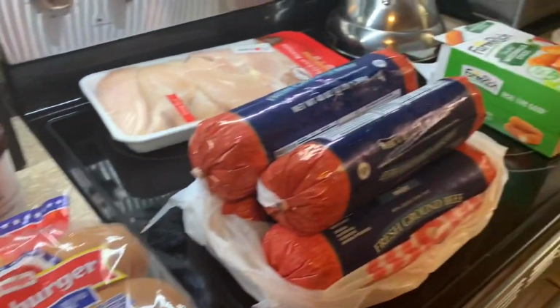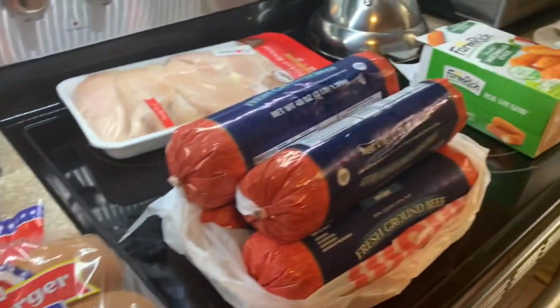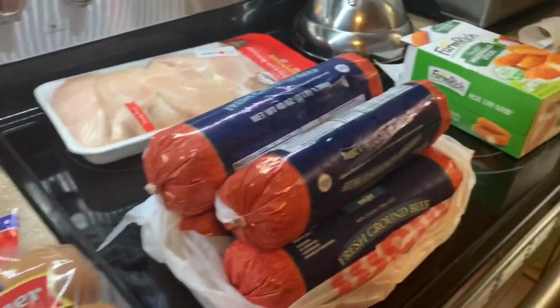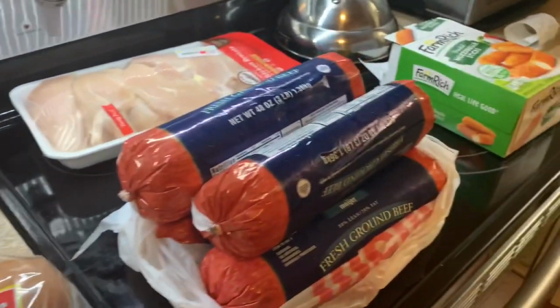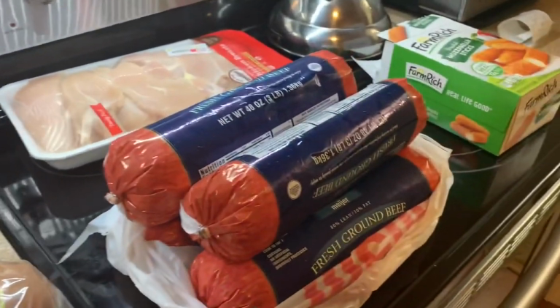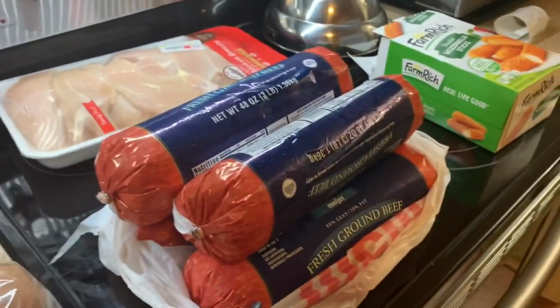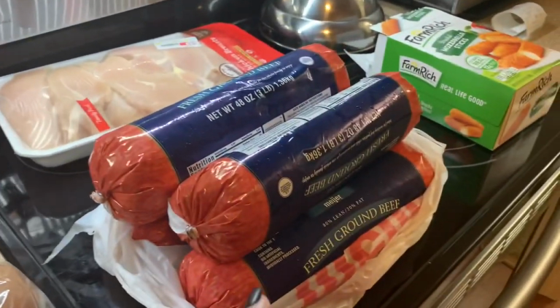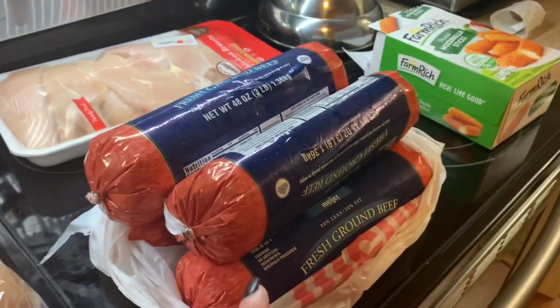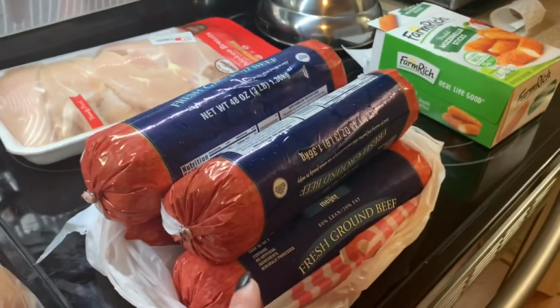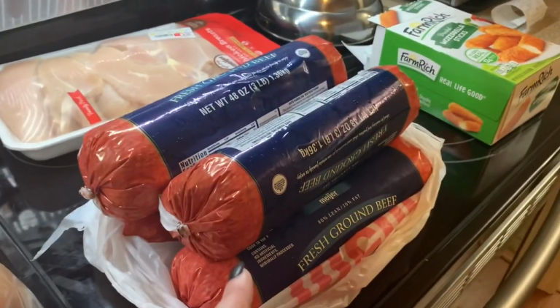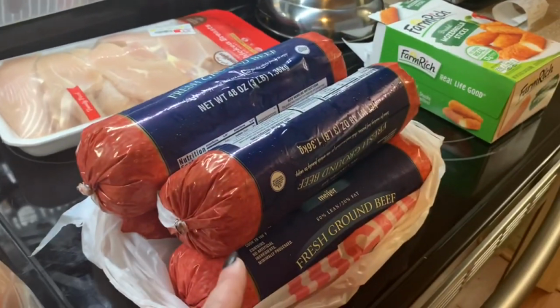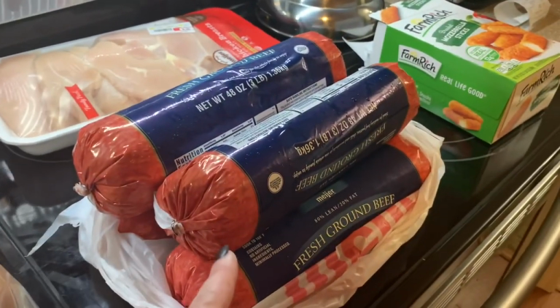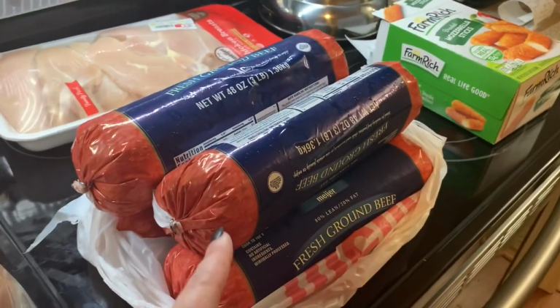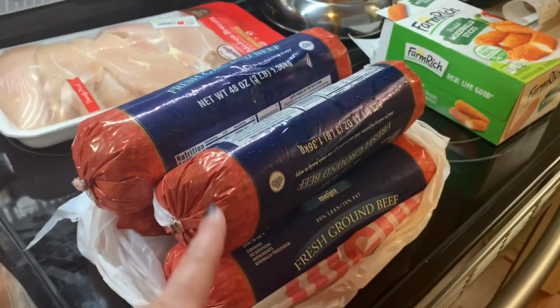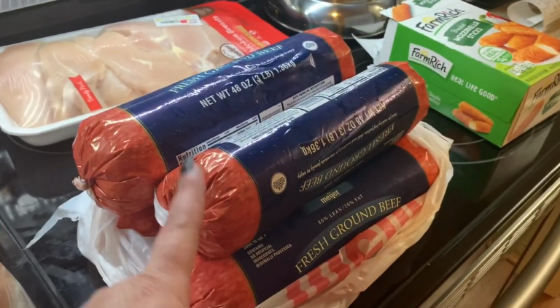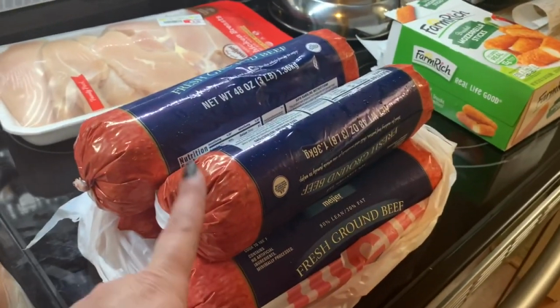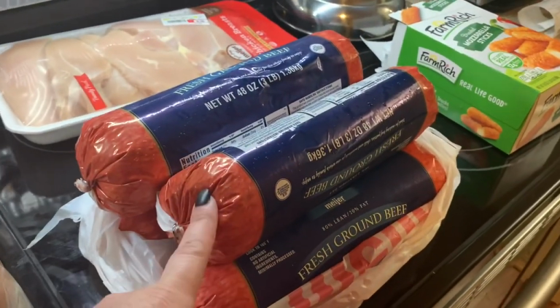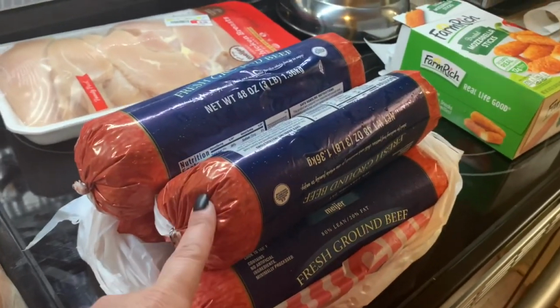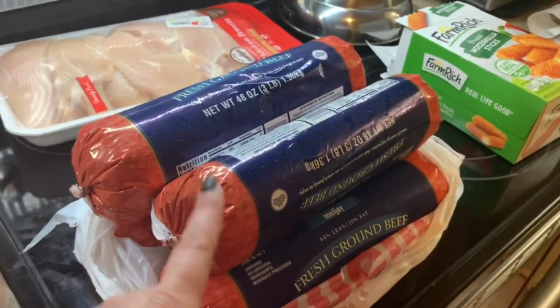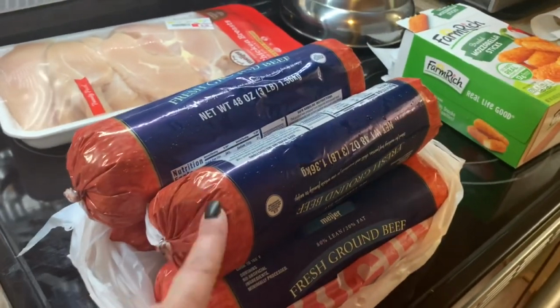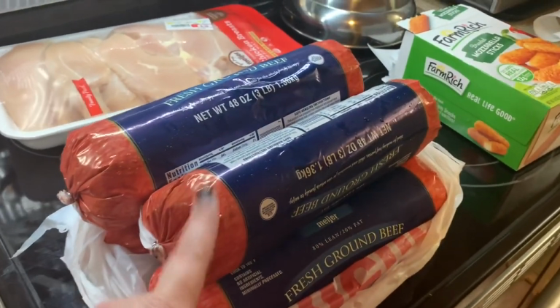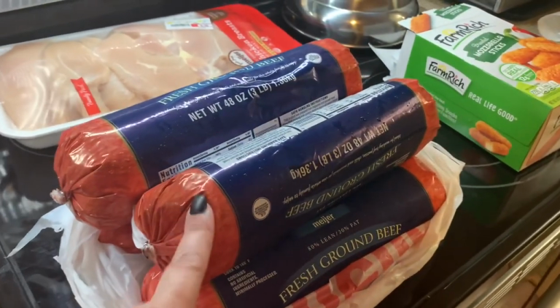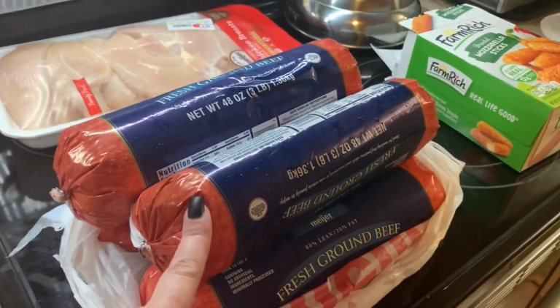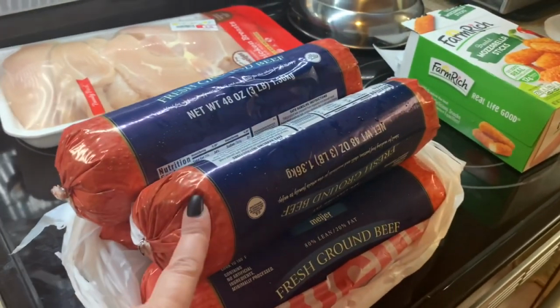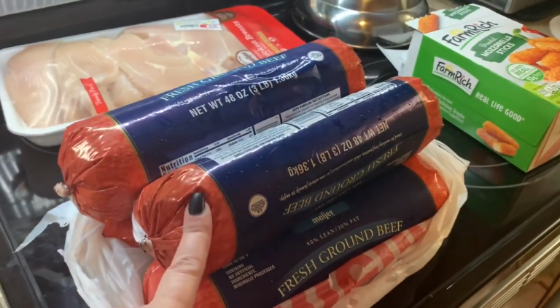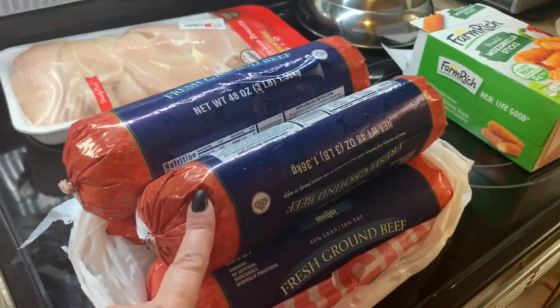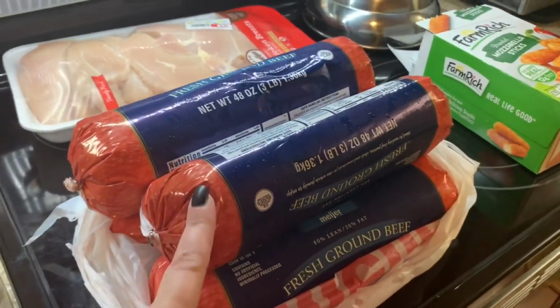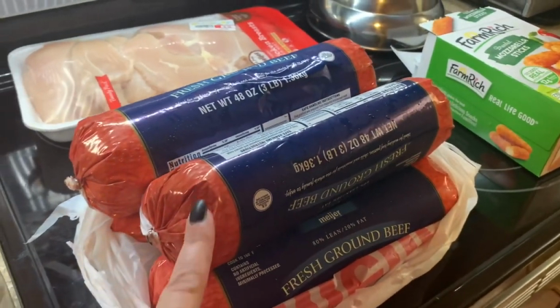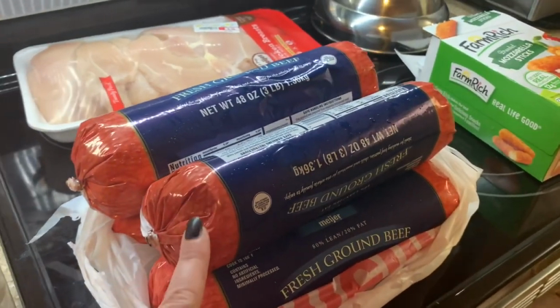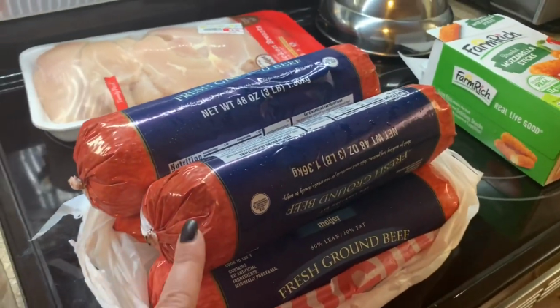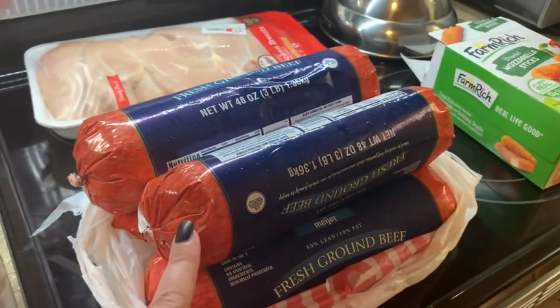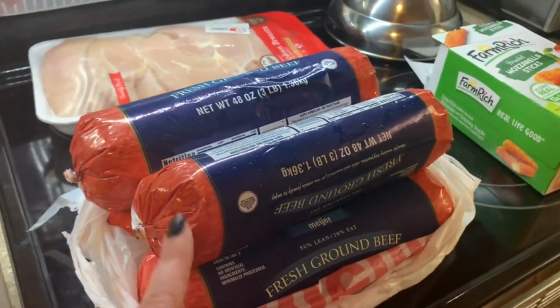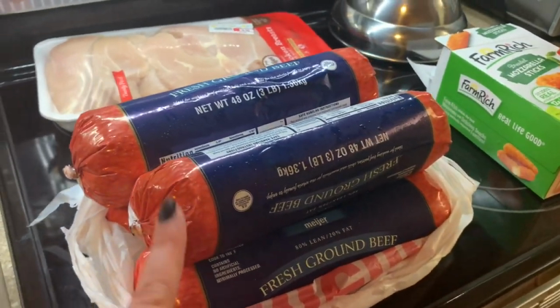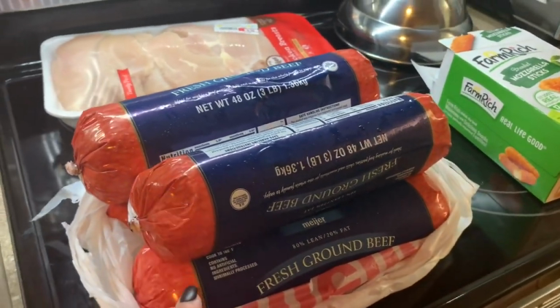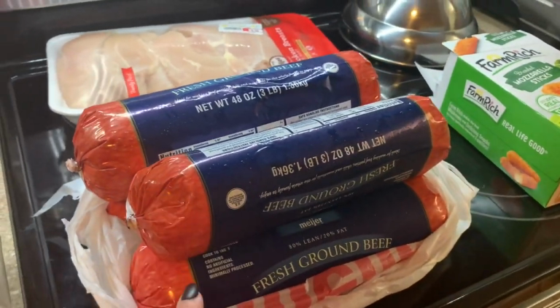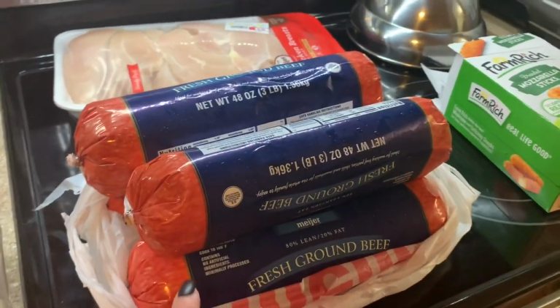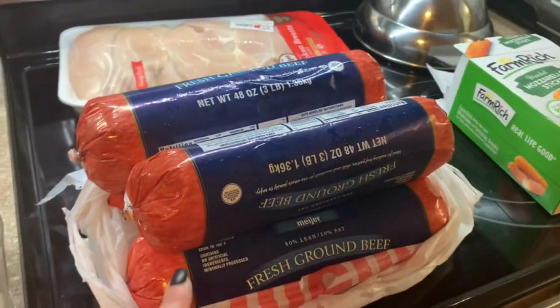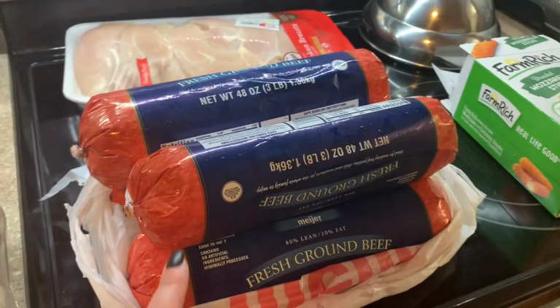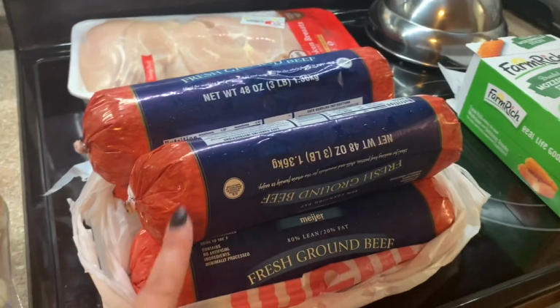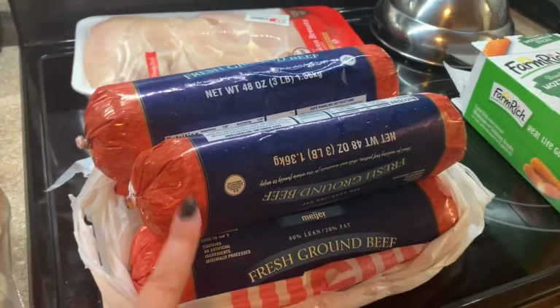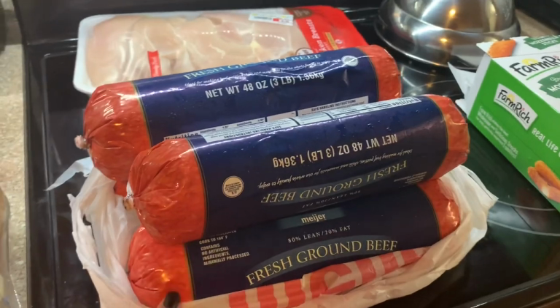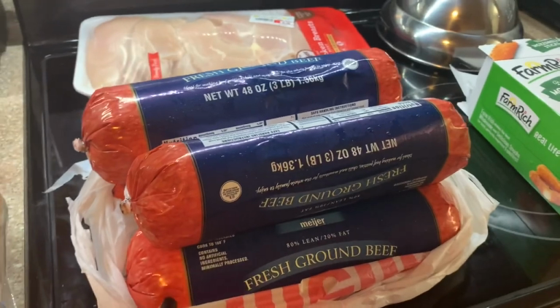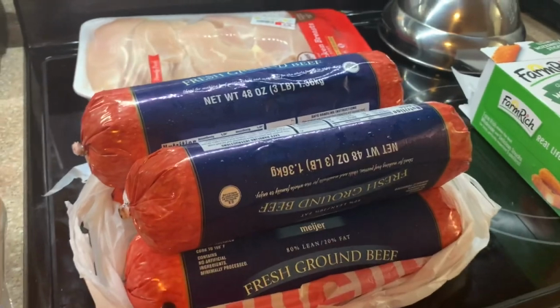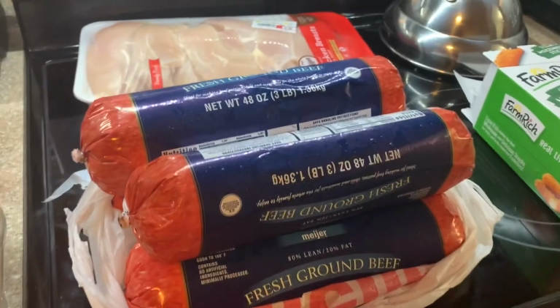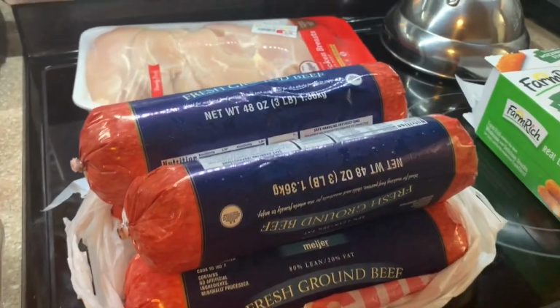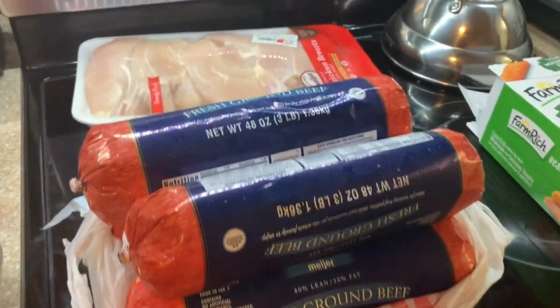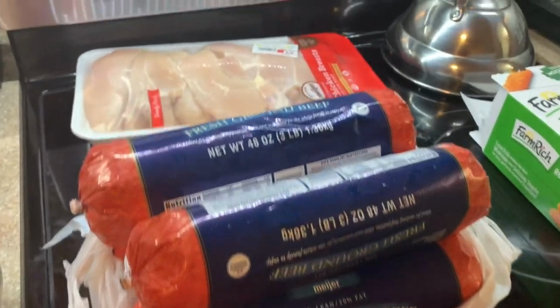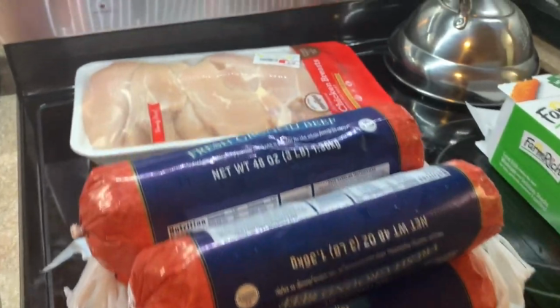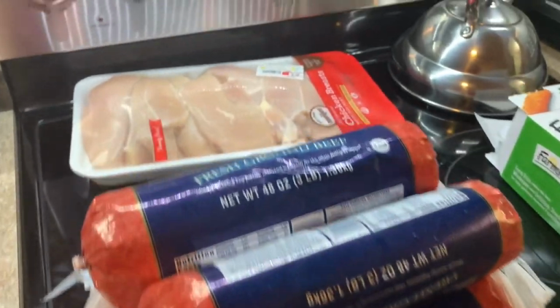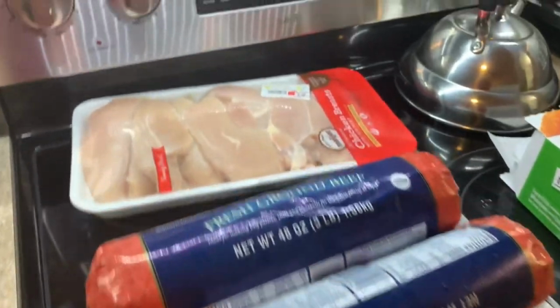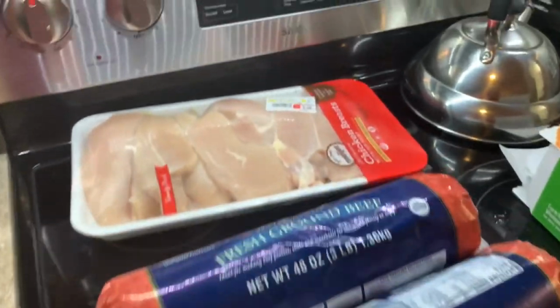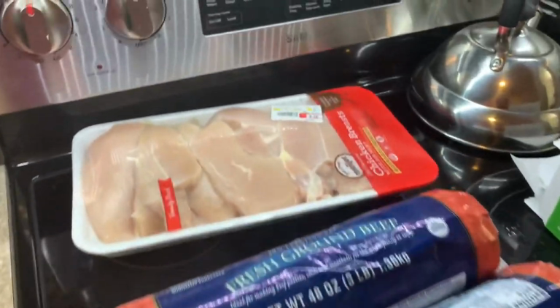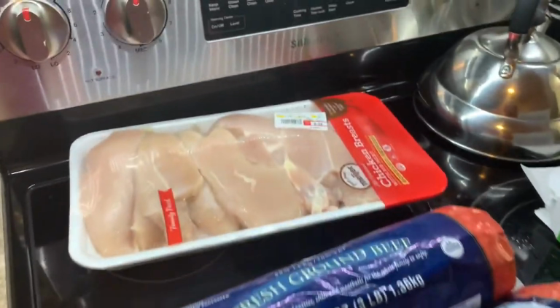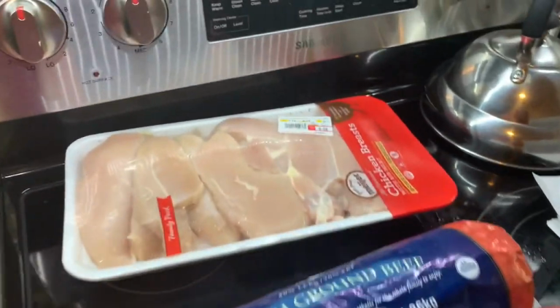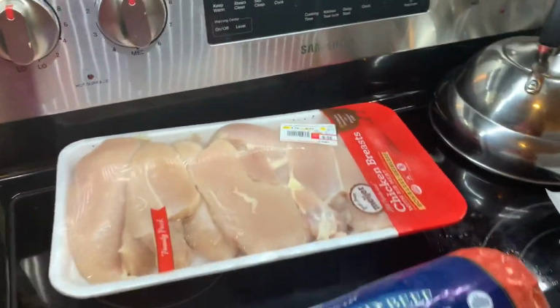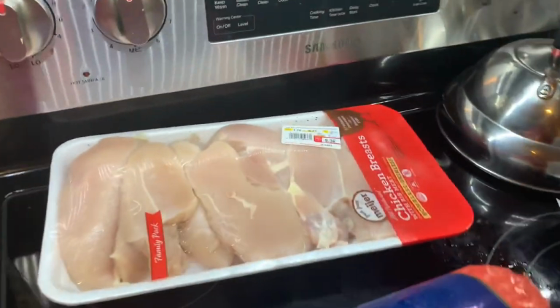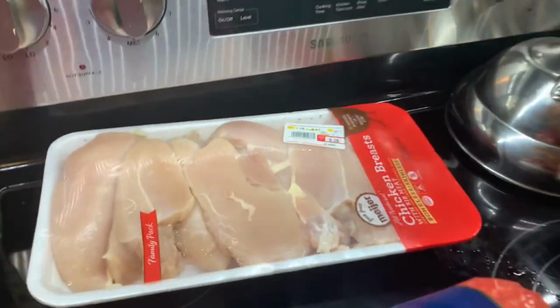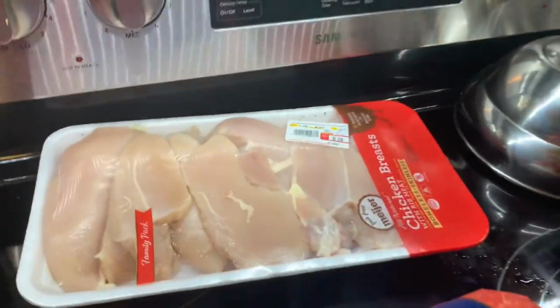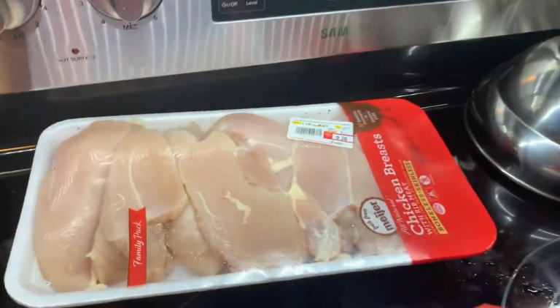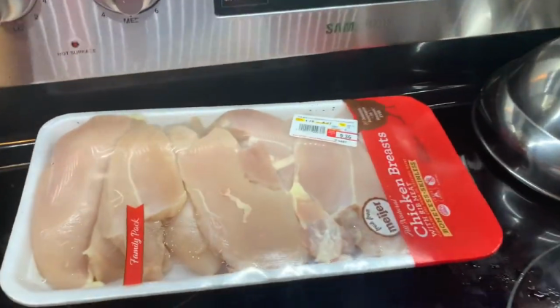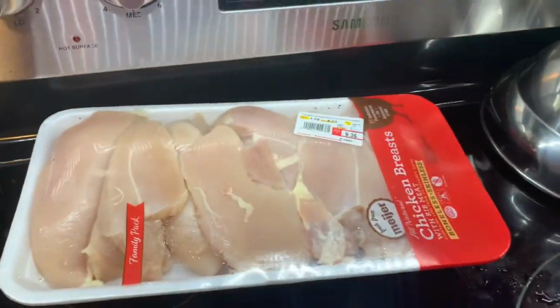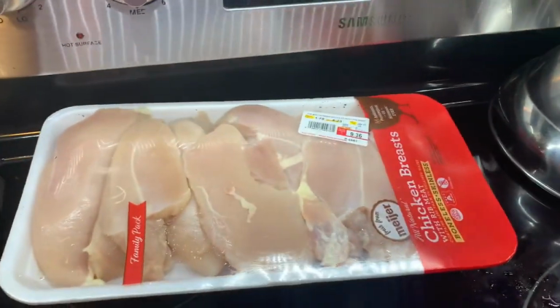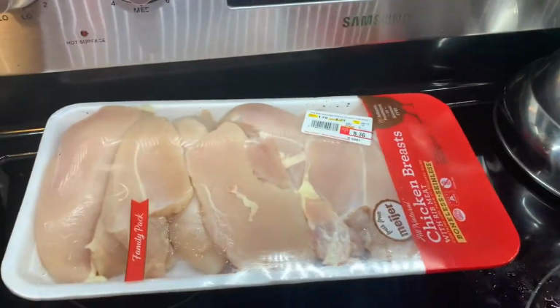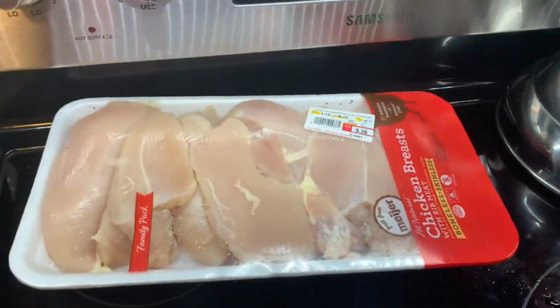Y'all already know I had been waiting for the hamburger meat to go on sale, so we were happy to get that. And we also got some more chicken. So here is the meal plan for the week.